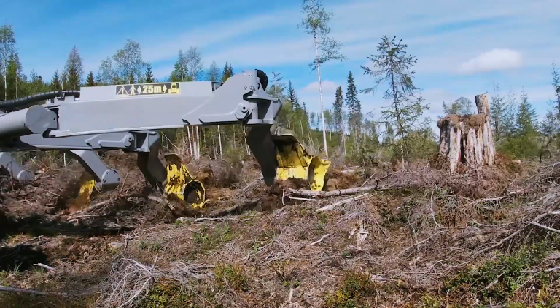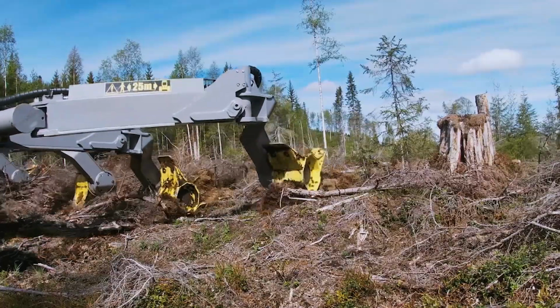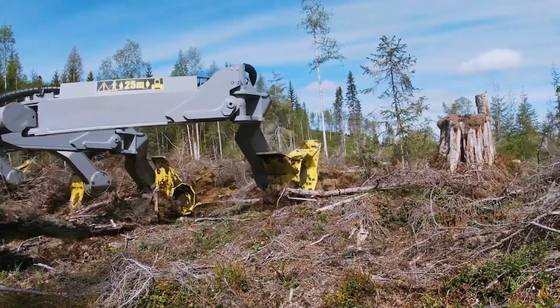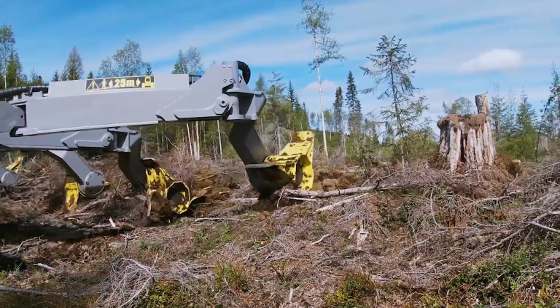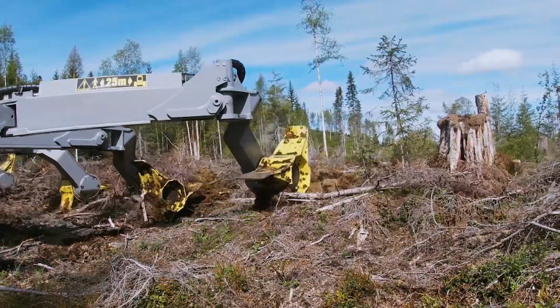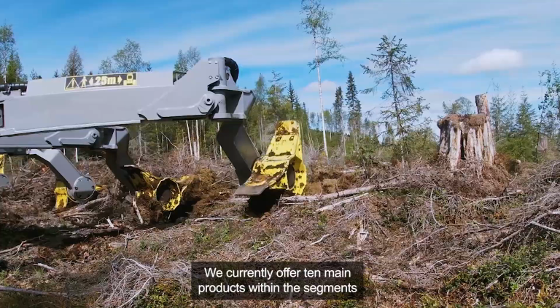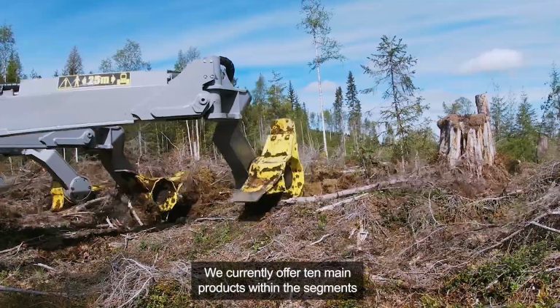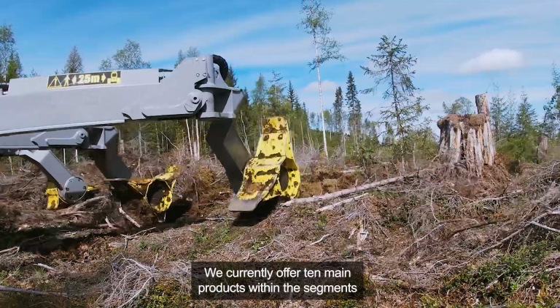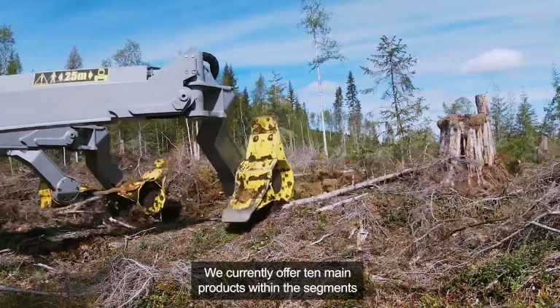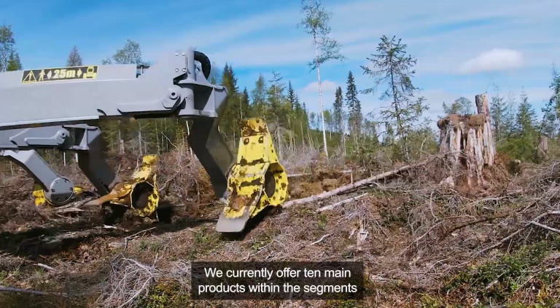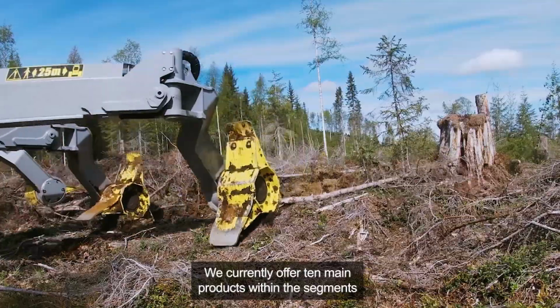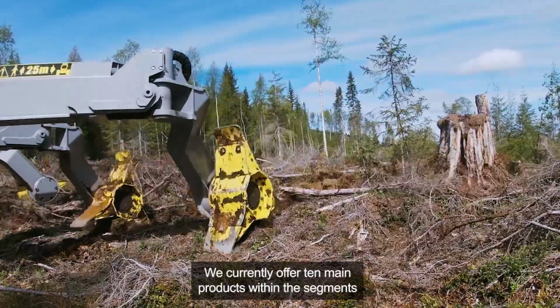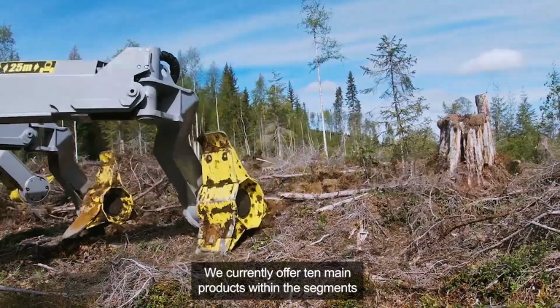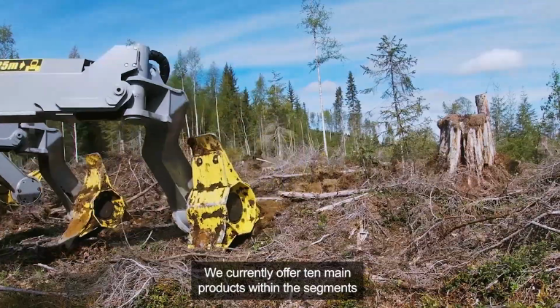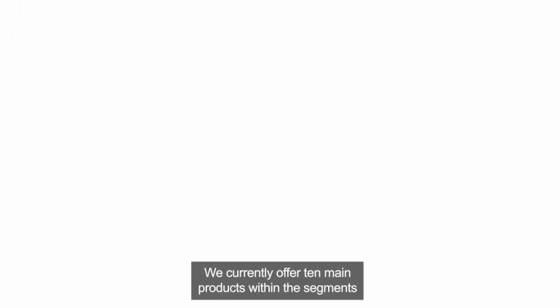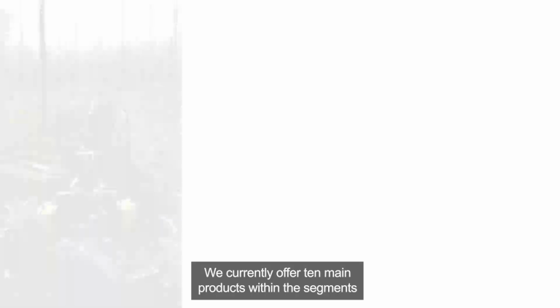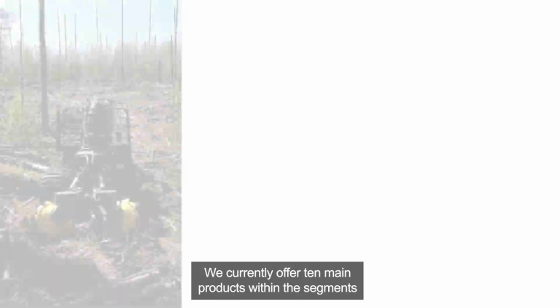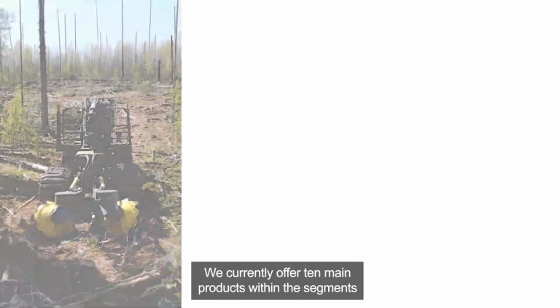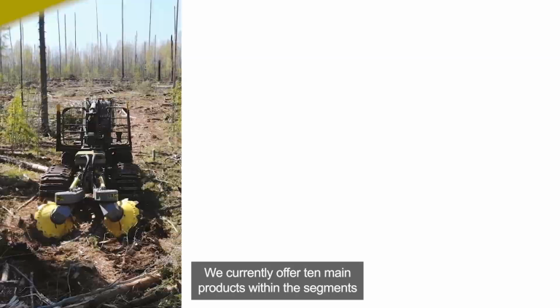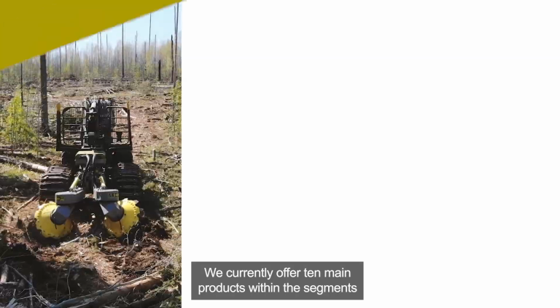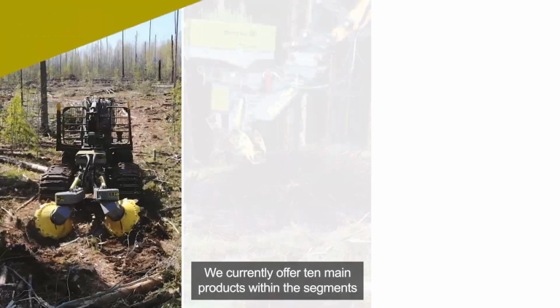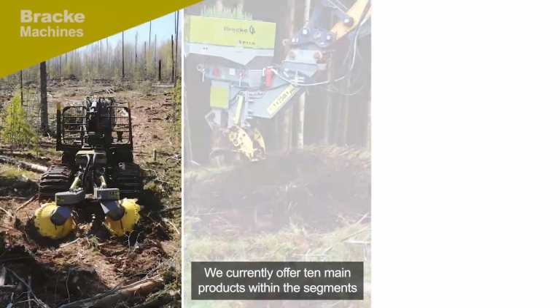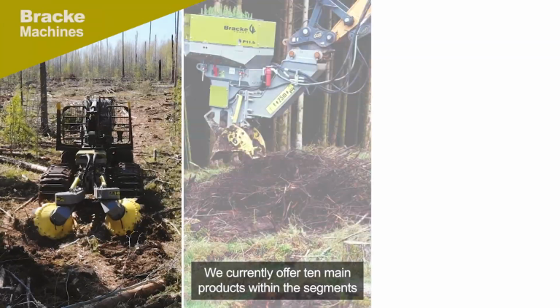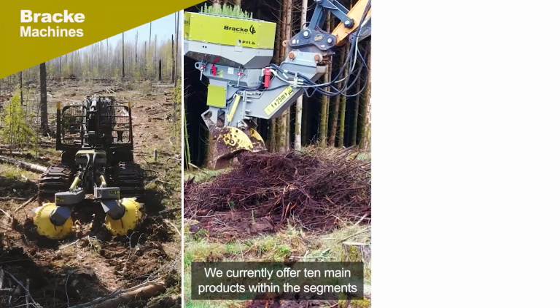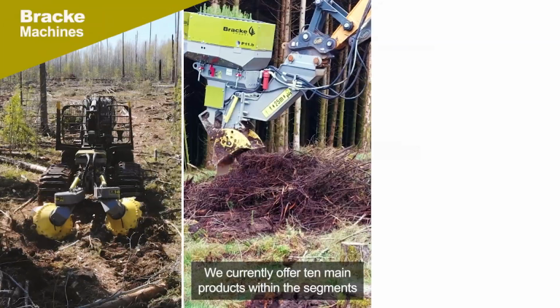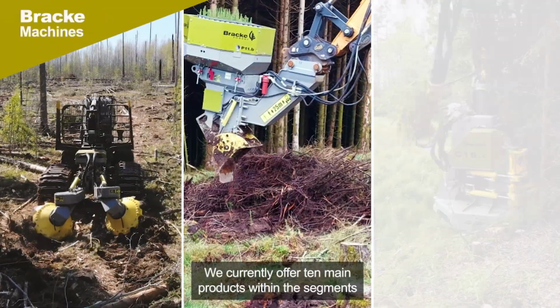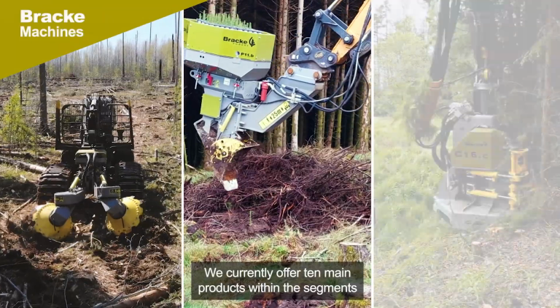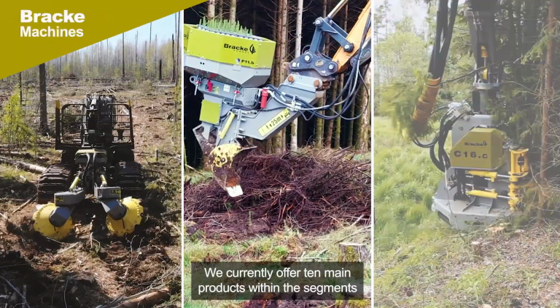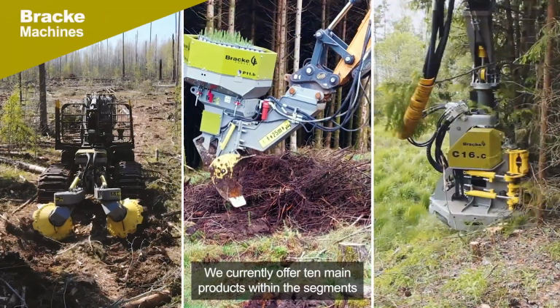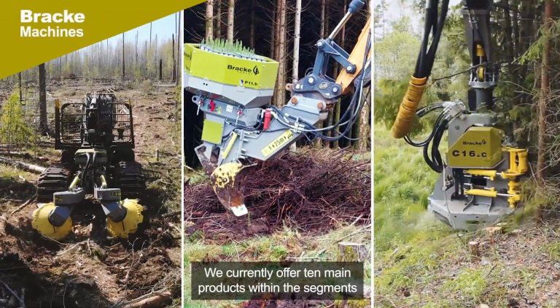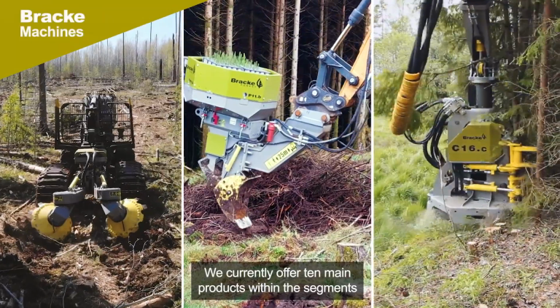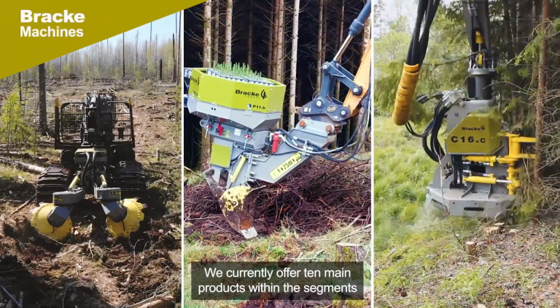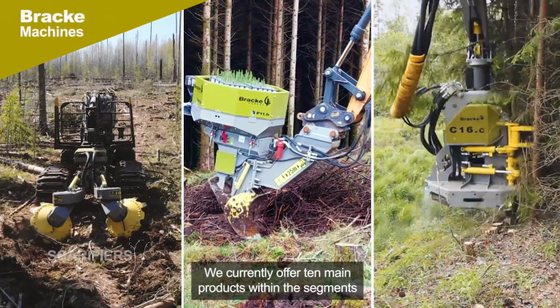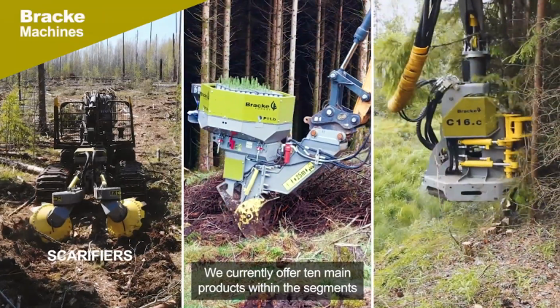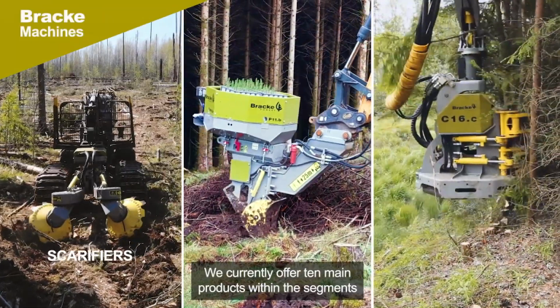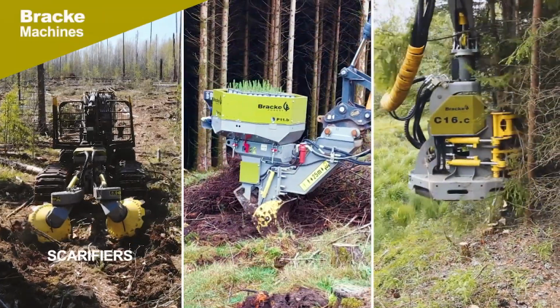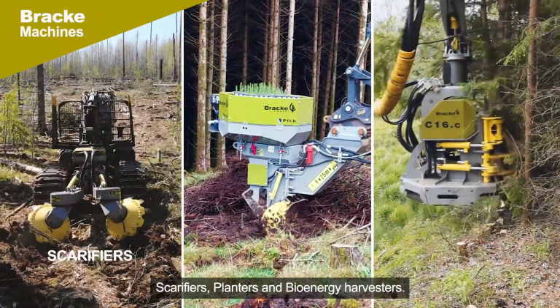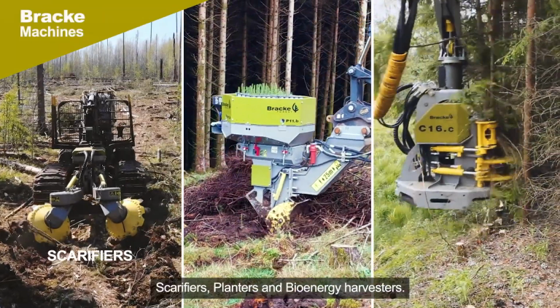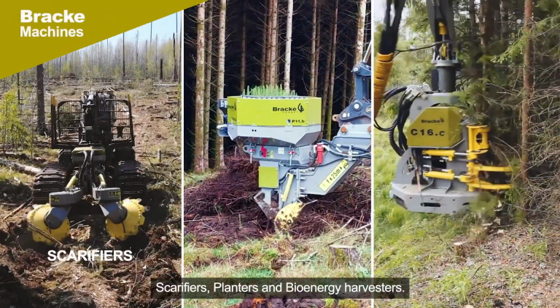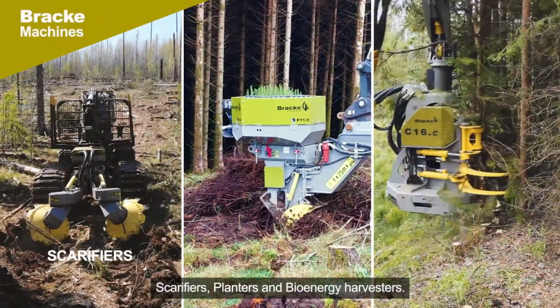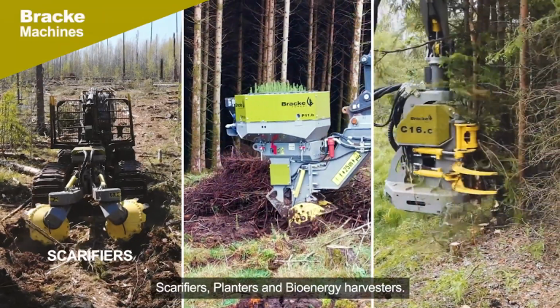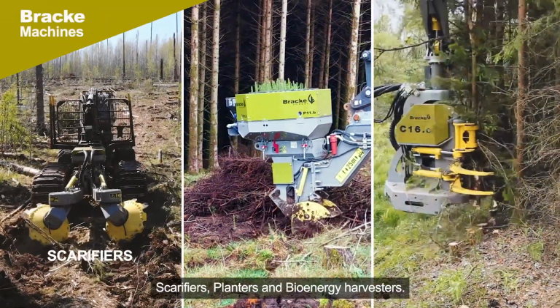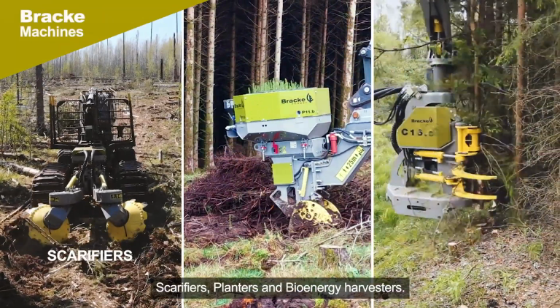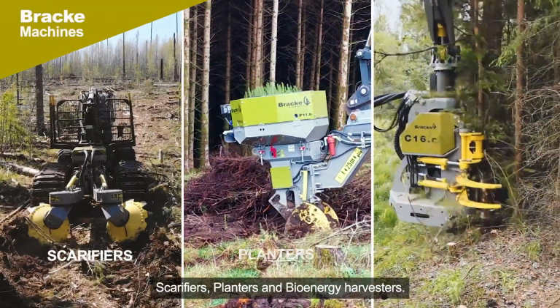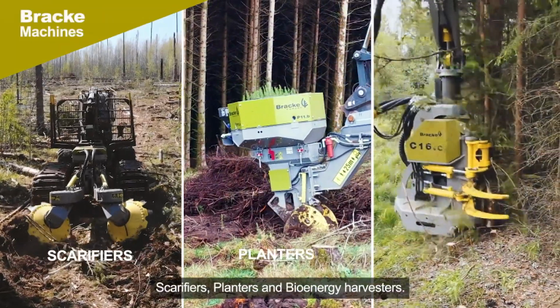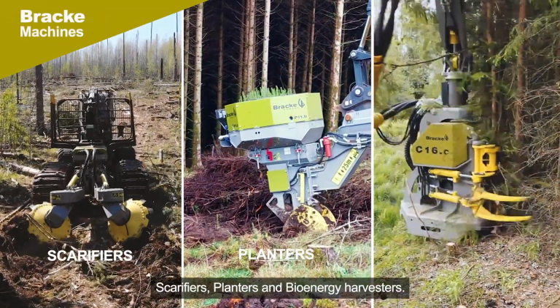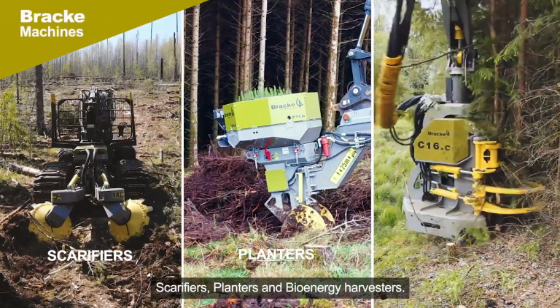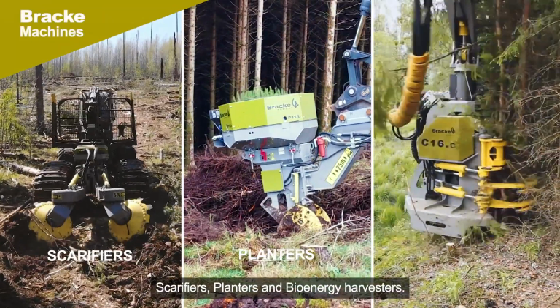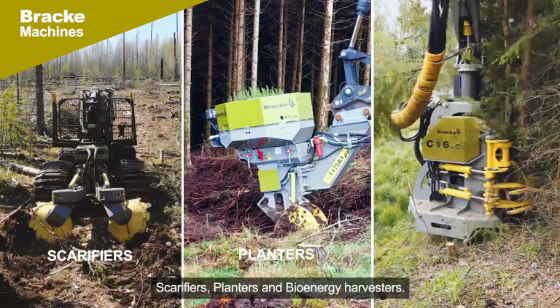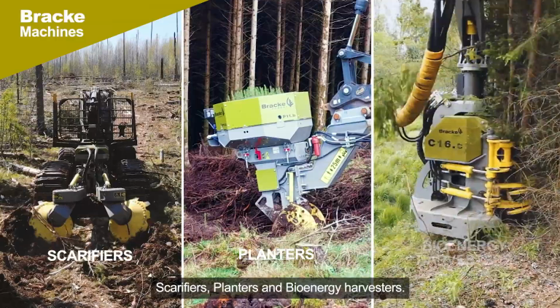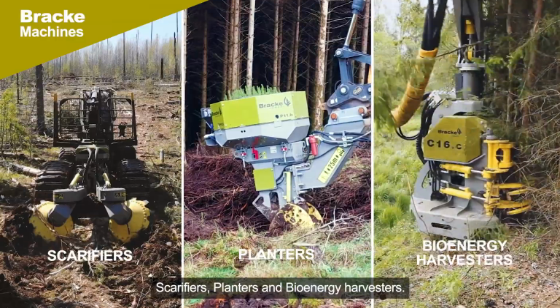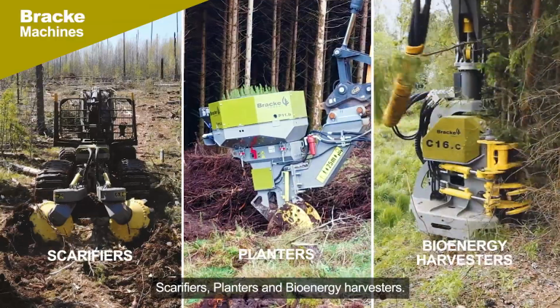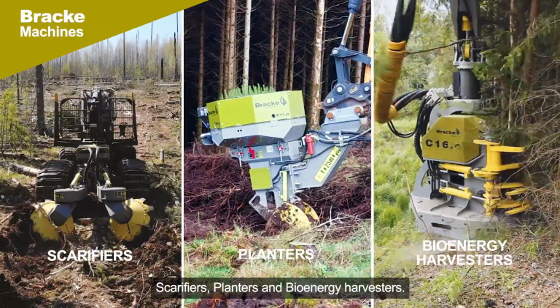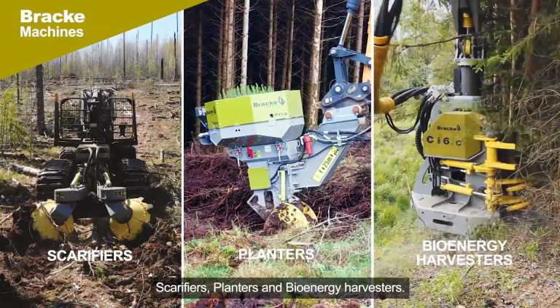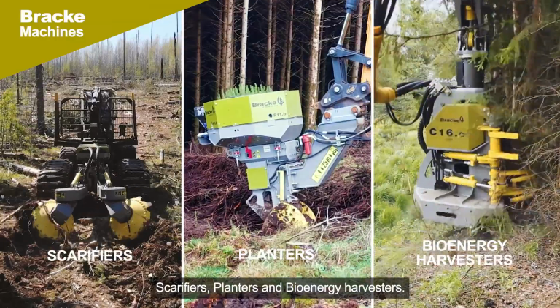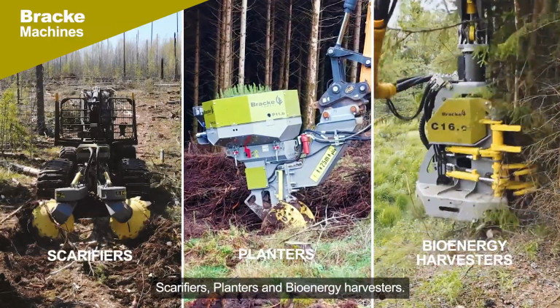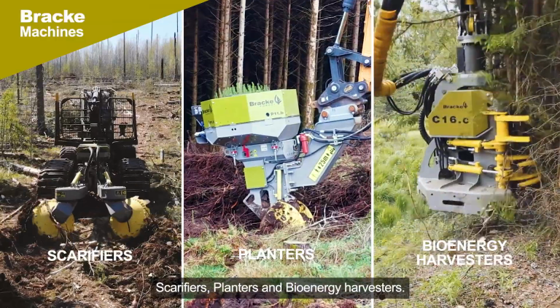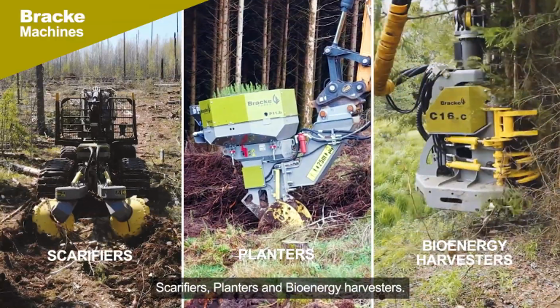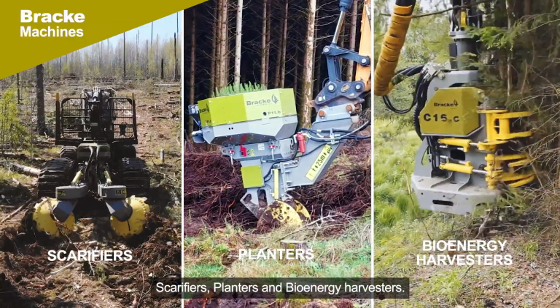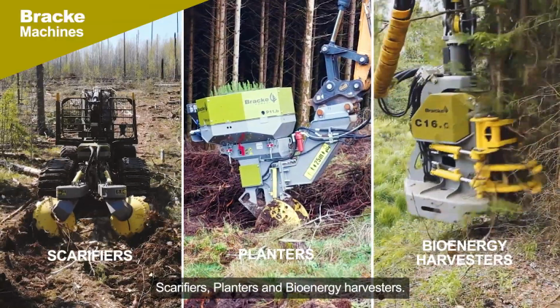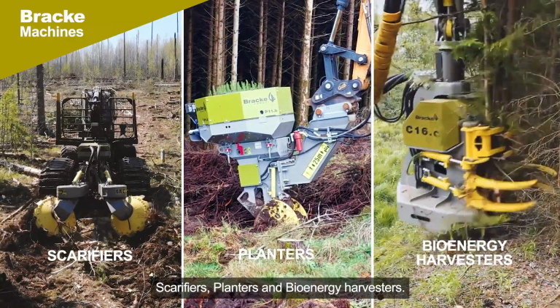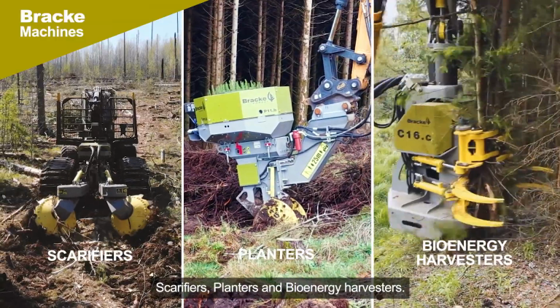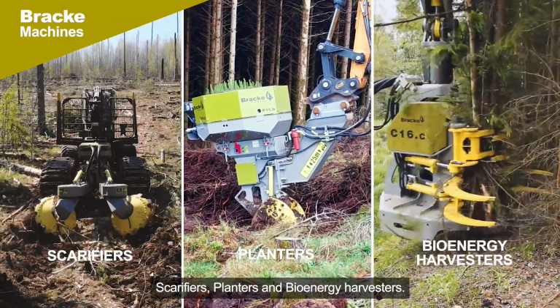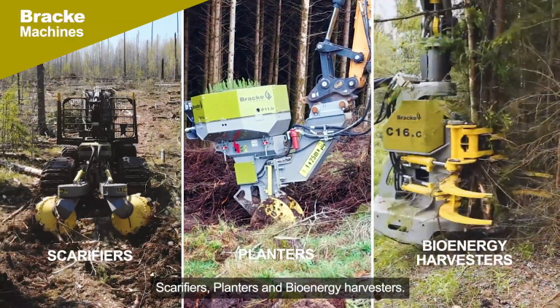We currently offer 10 main products within the segments scarifiers, planters and bioenergy harvesters.